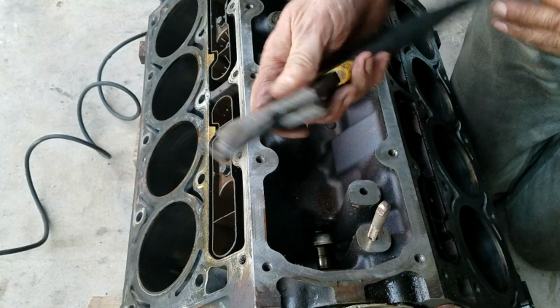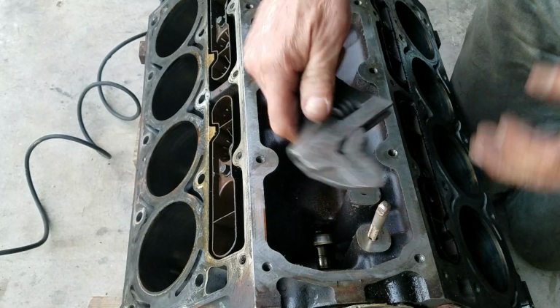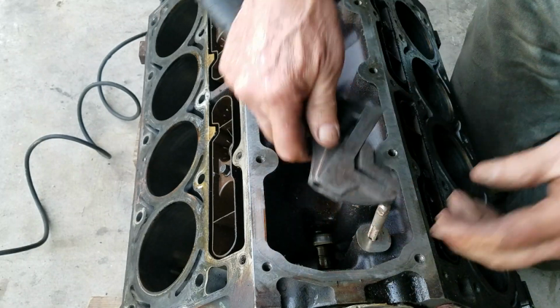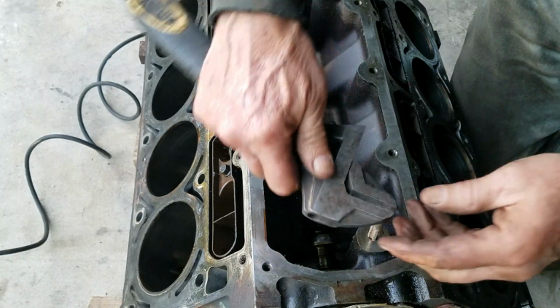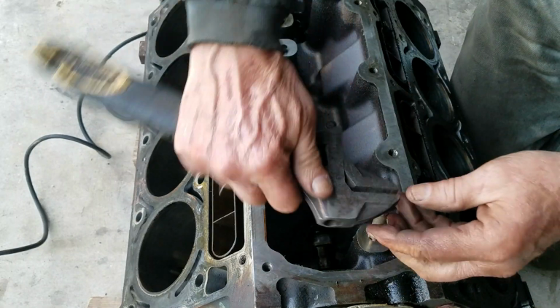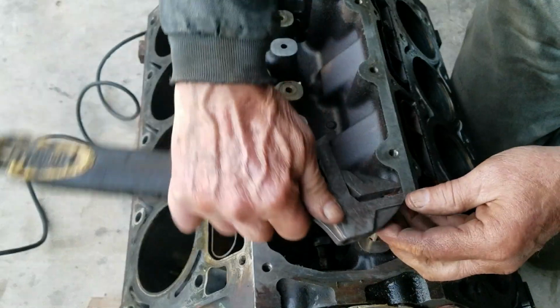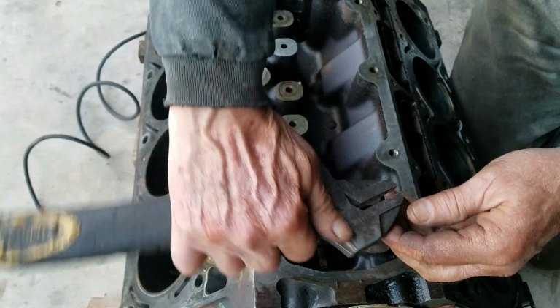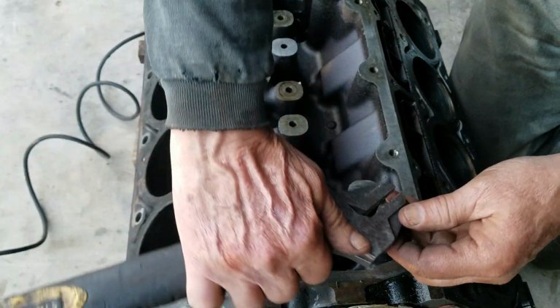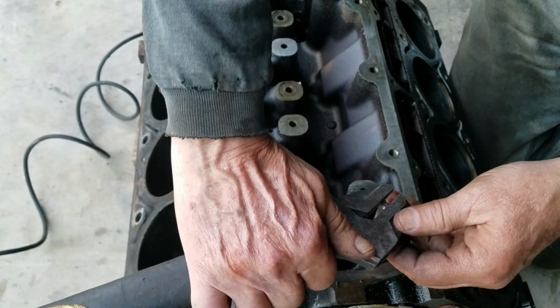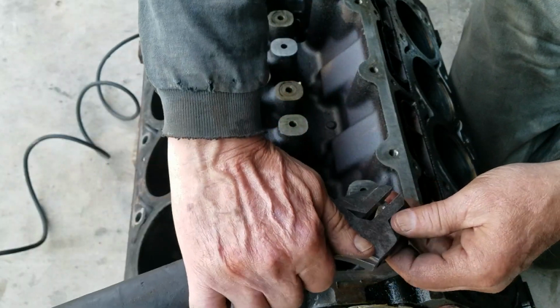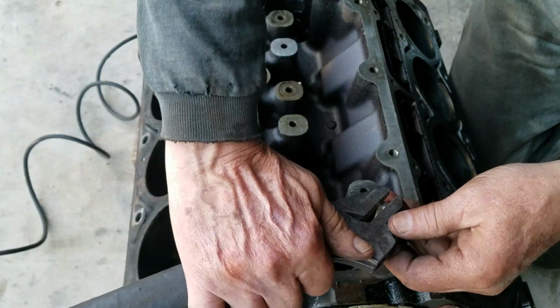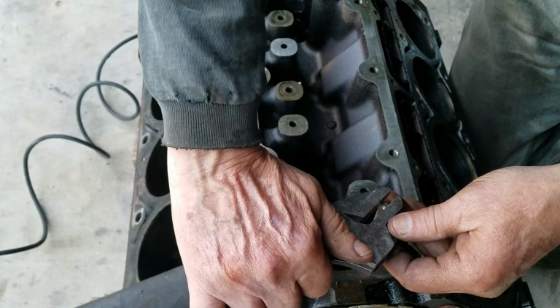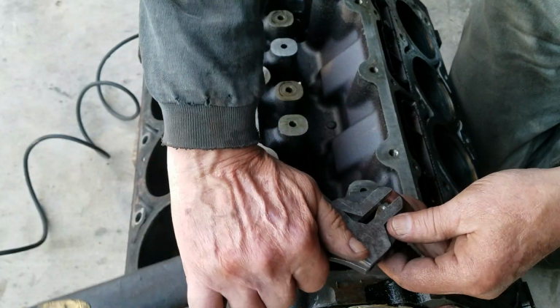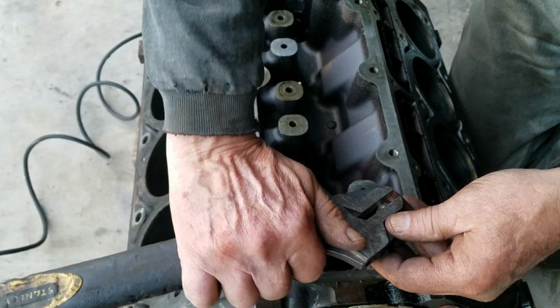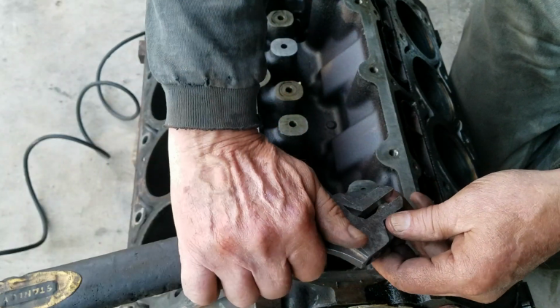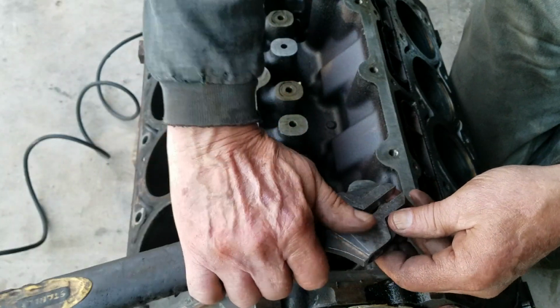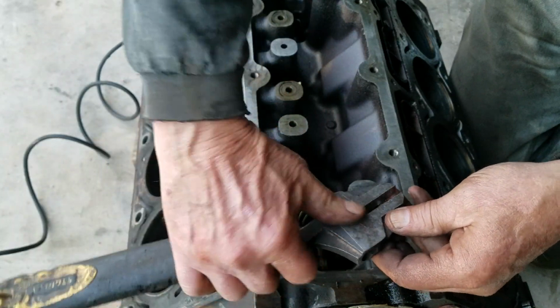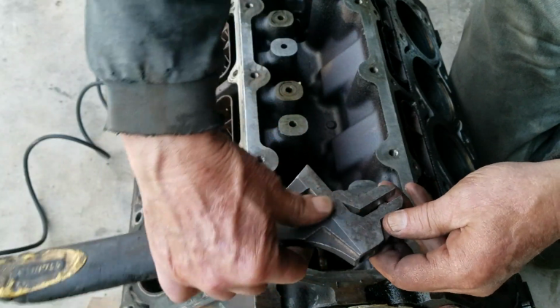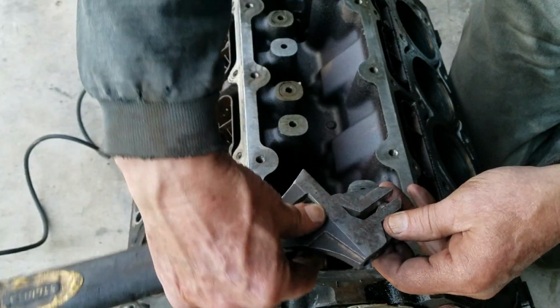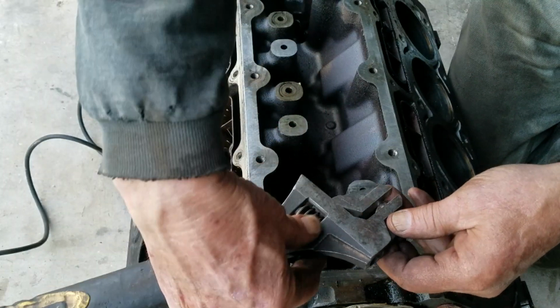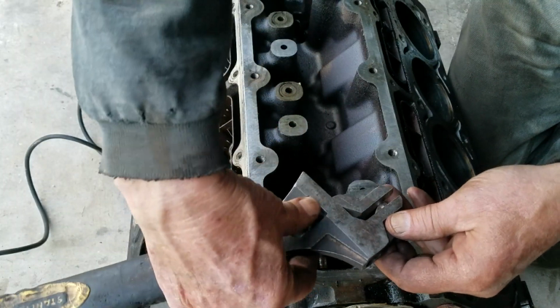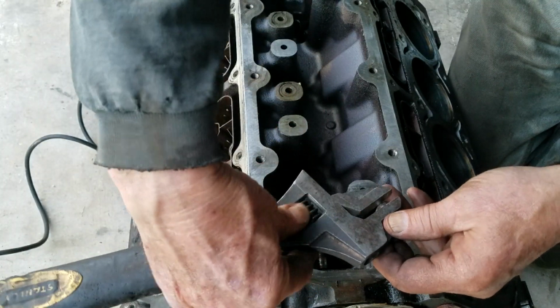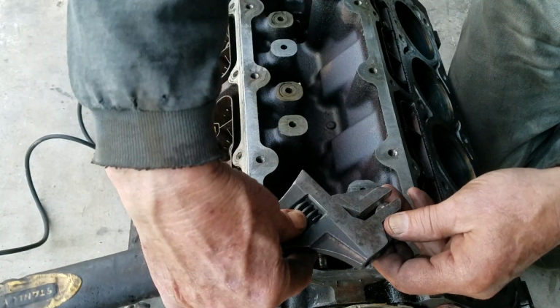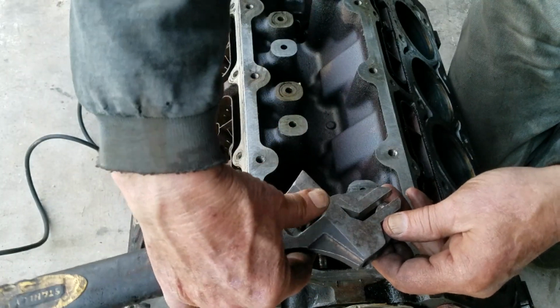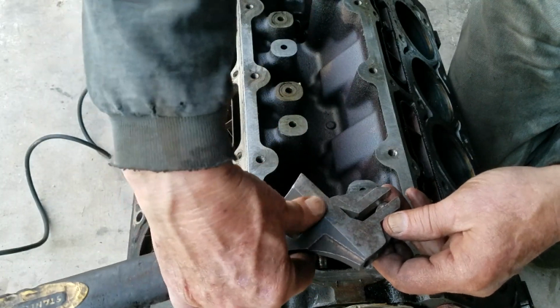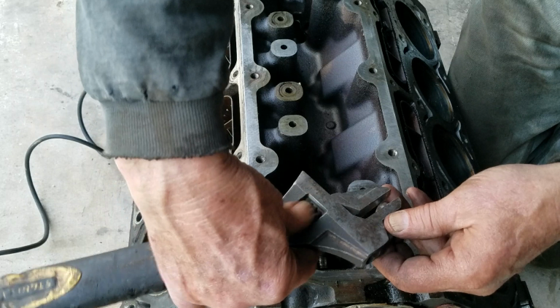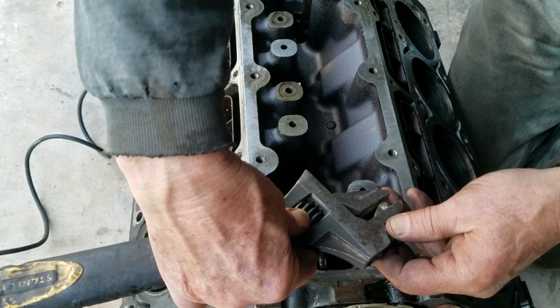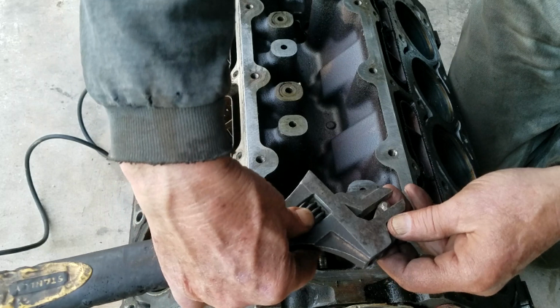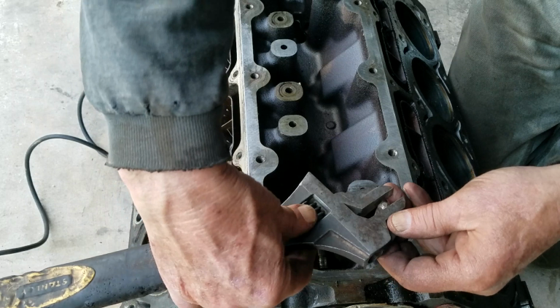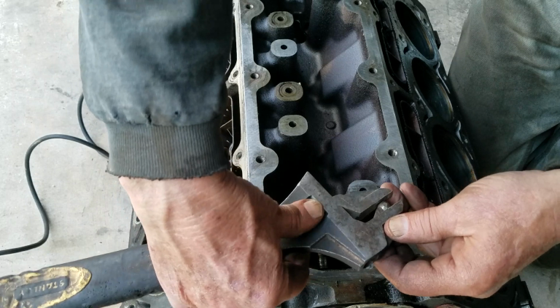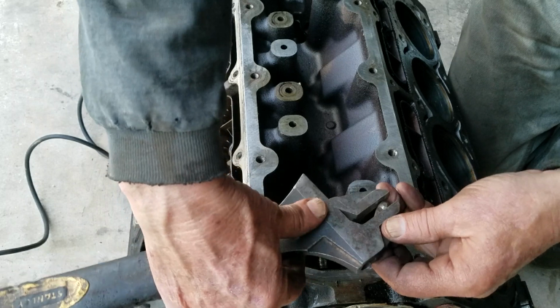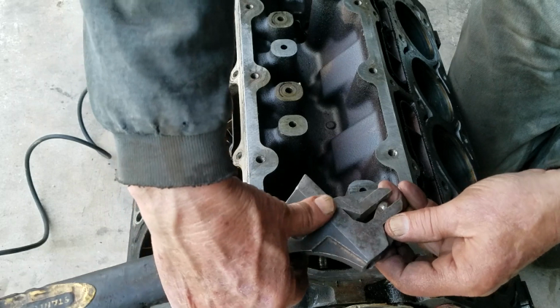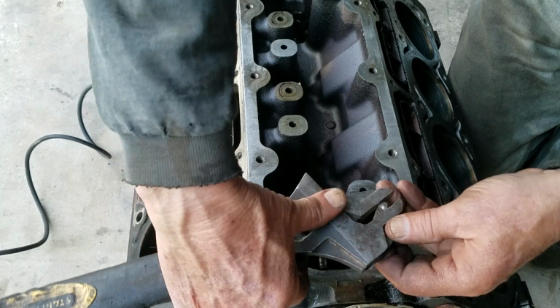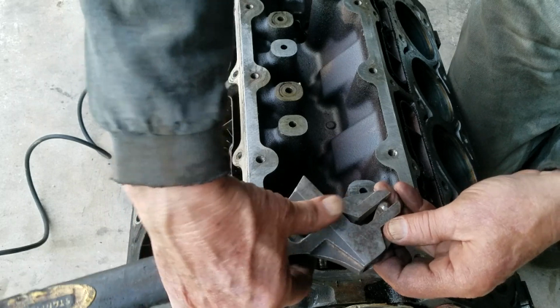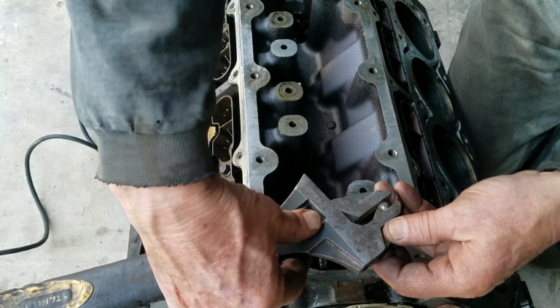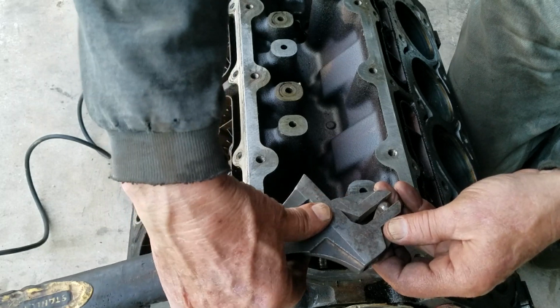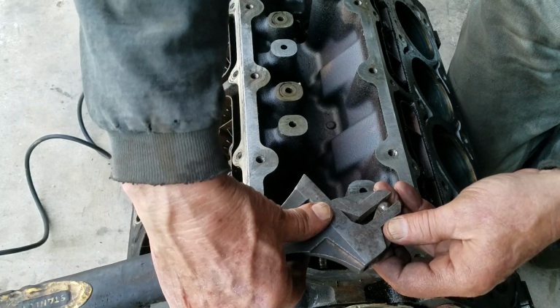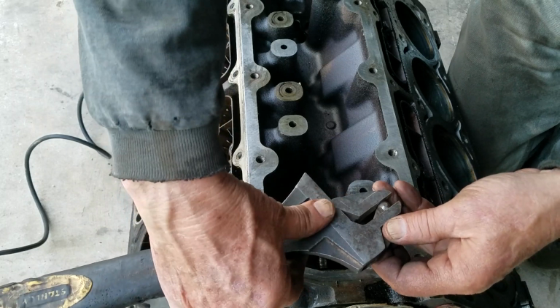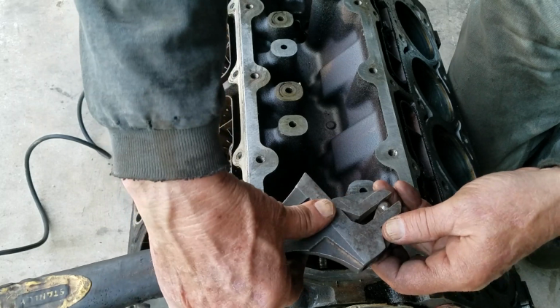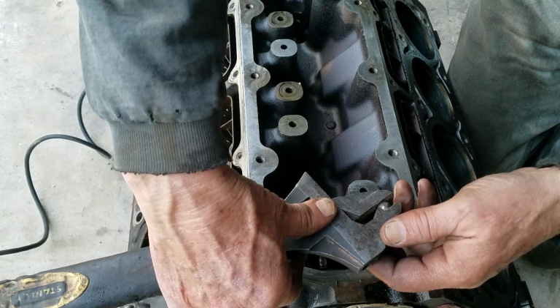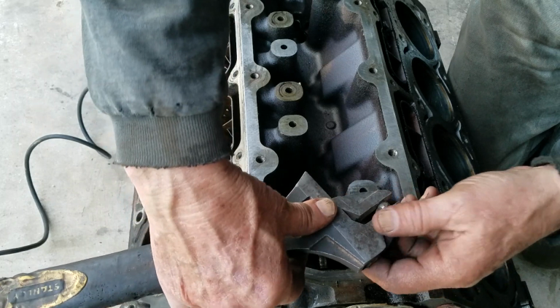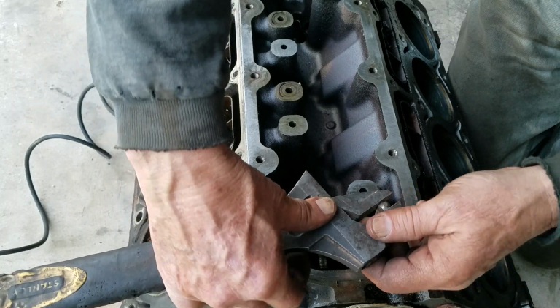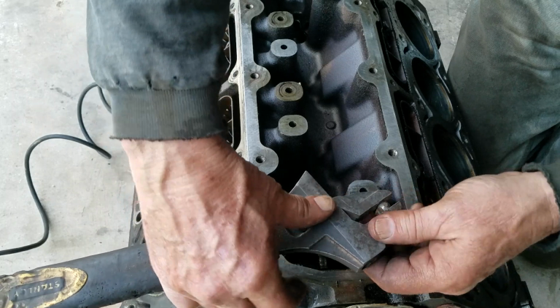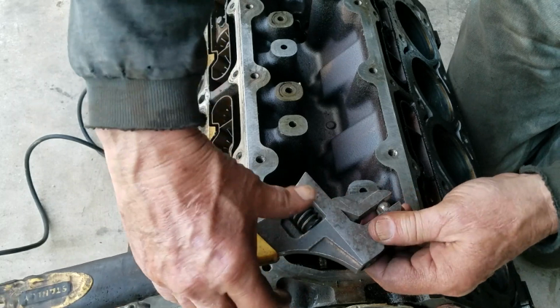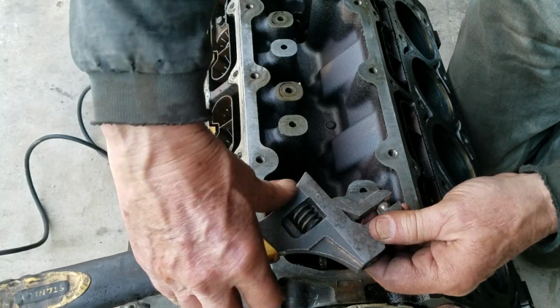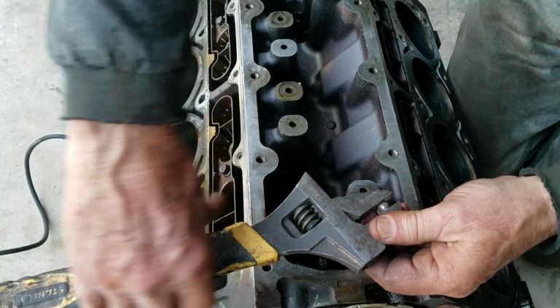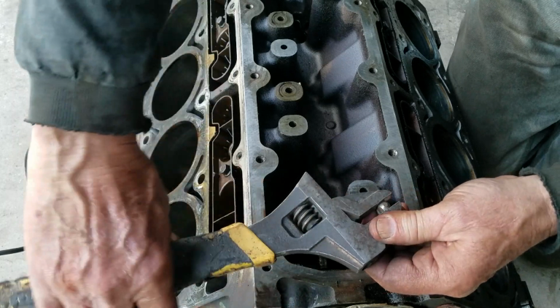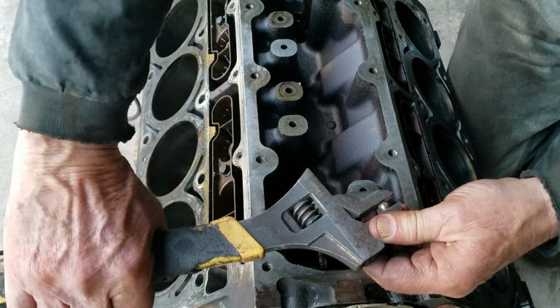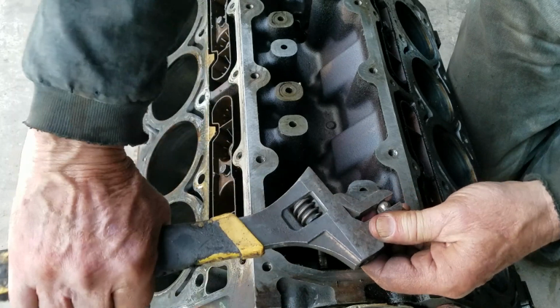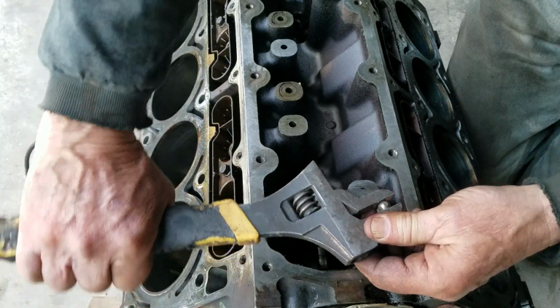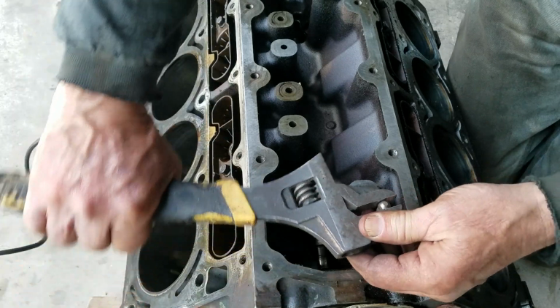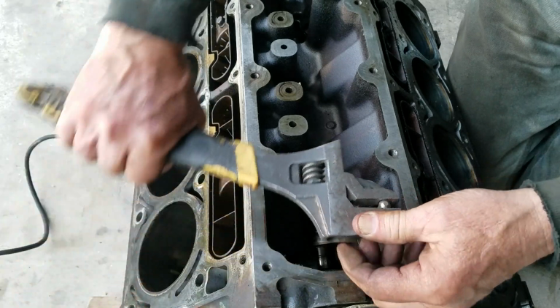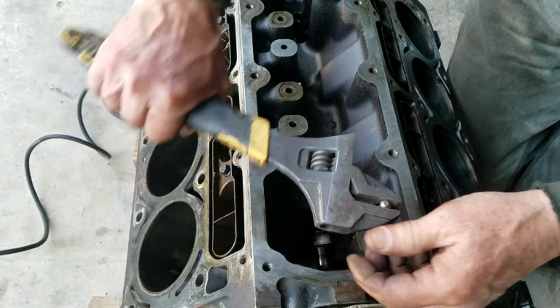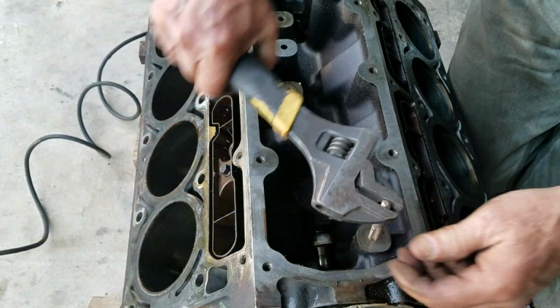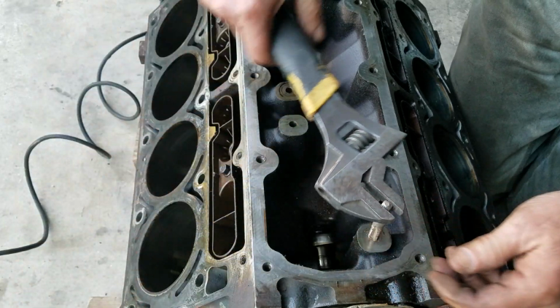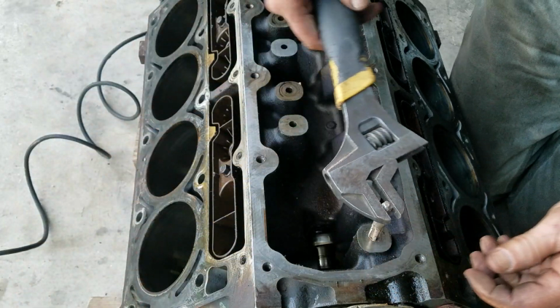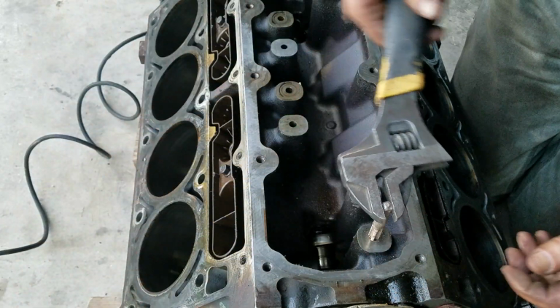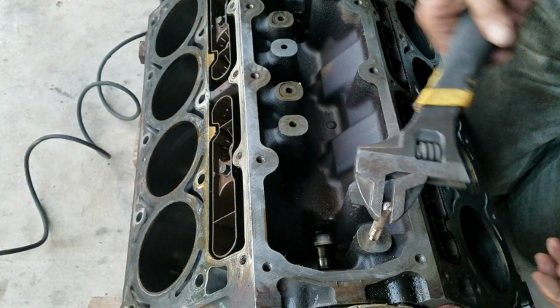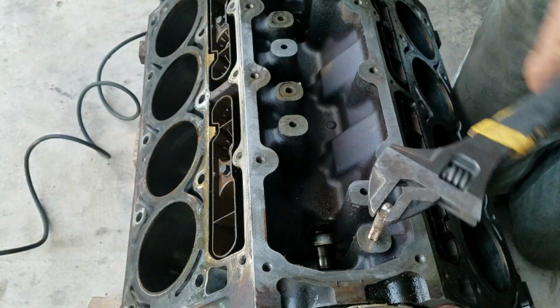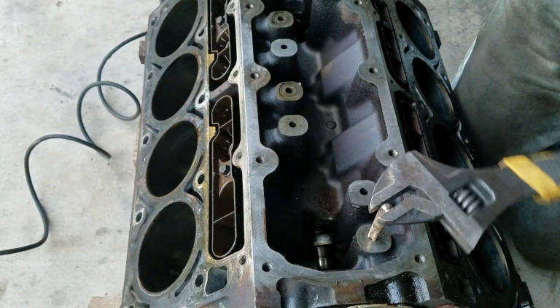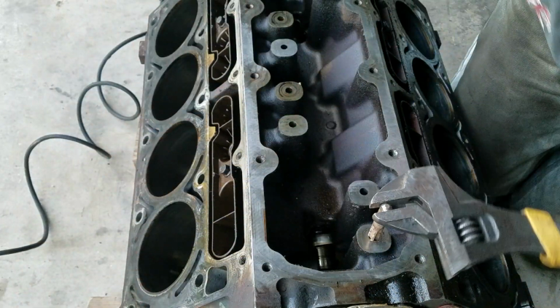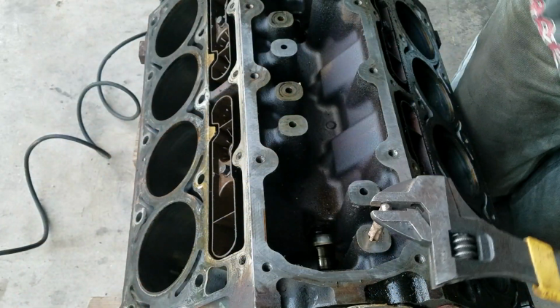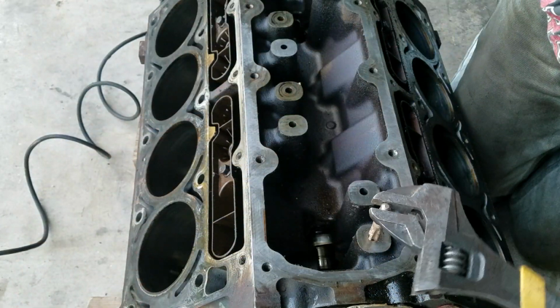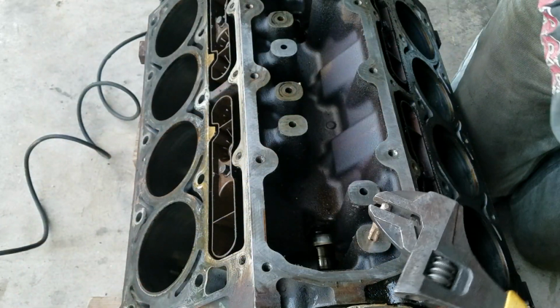You have to excuse me — don't be judging me because I don't have a tap handle. So, let's go.